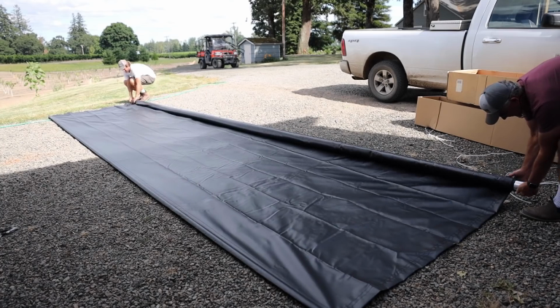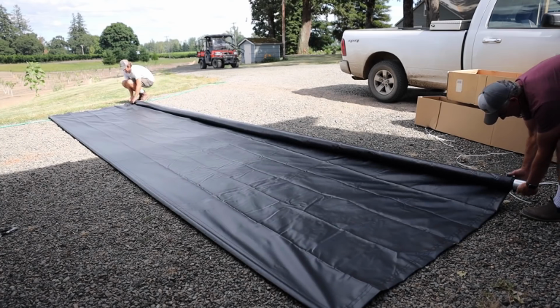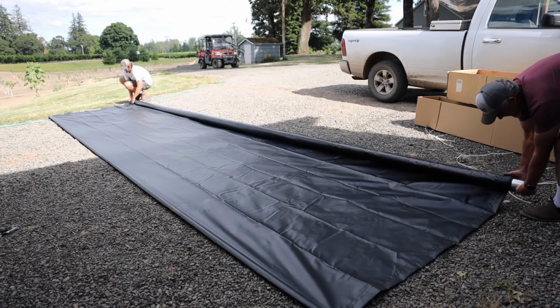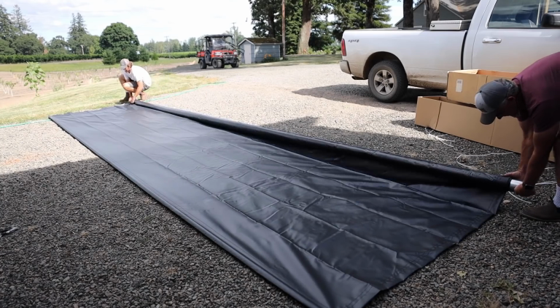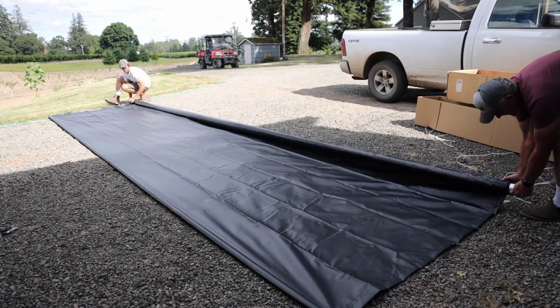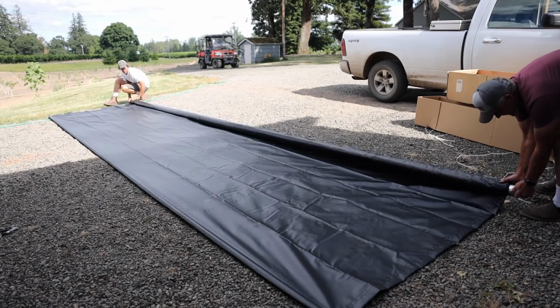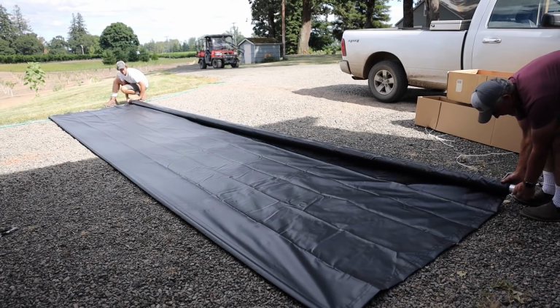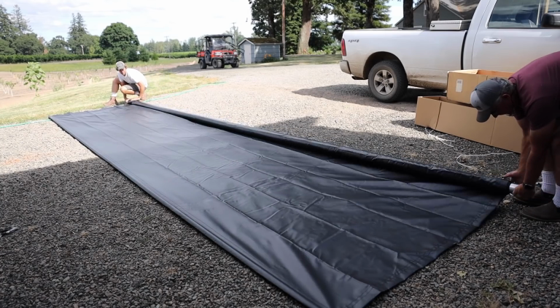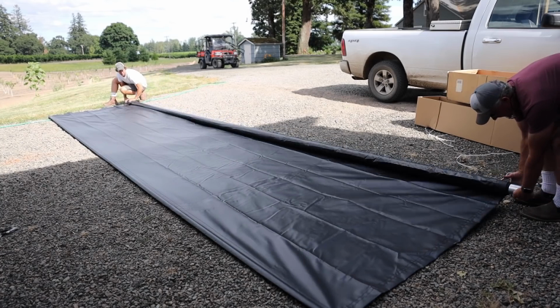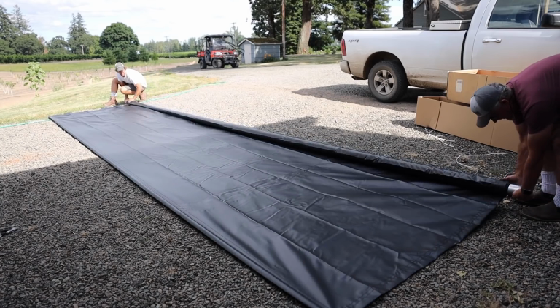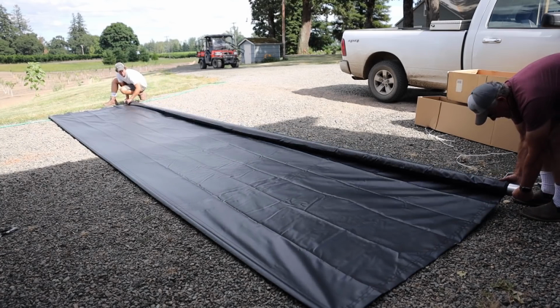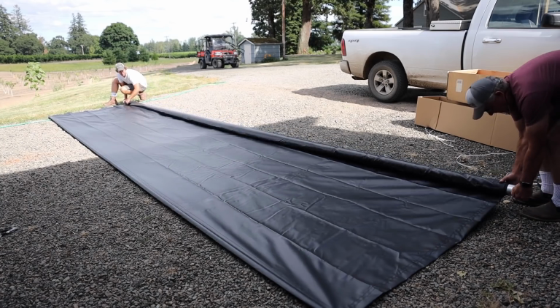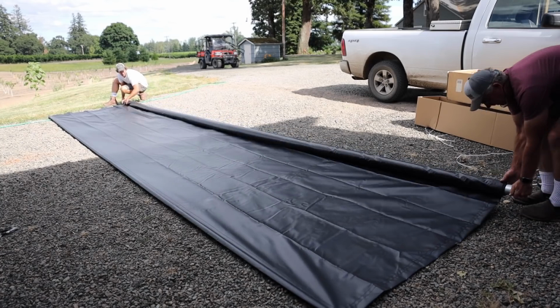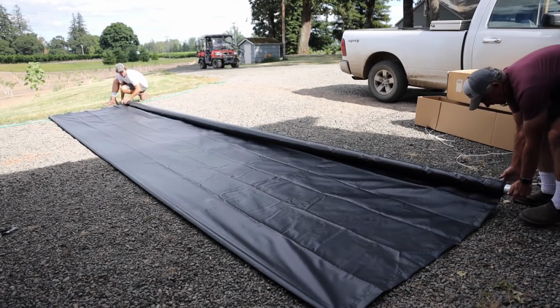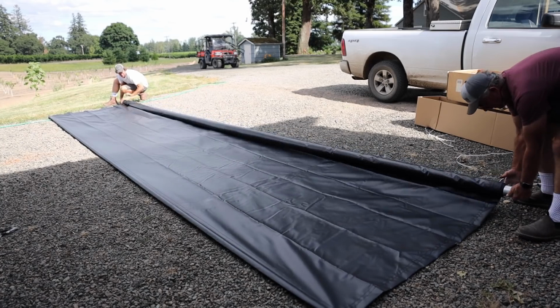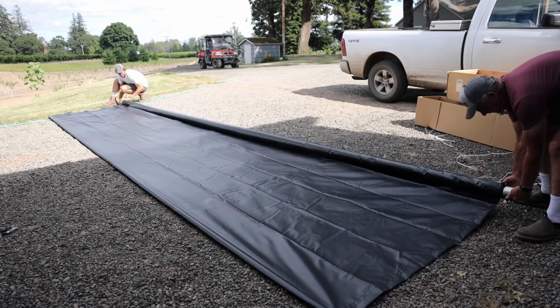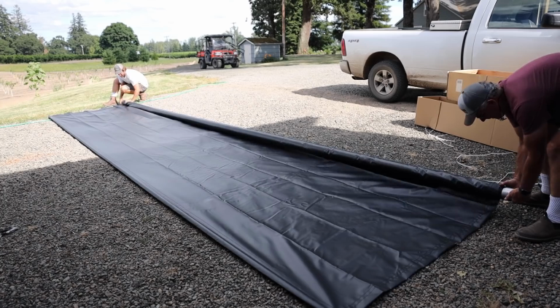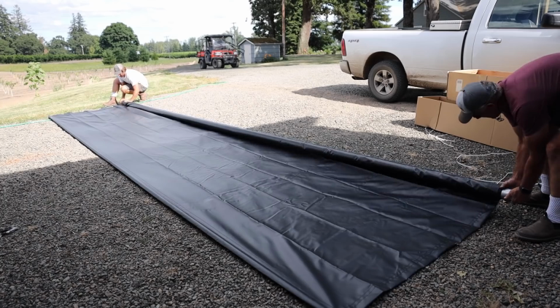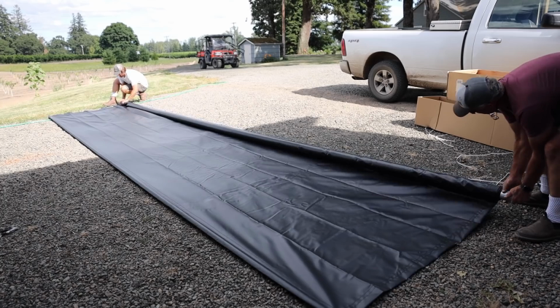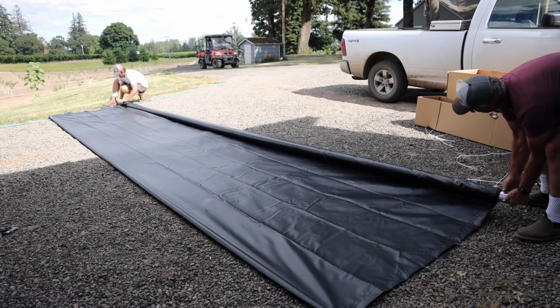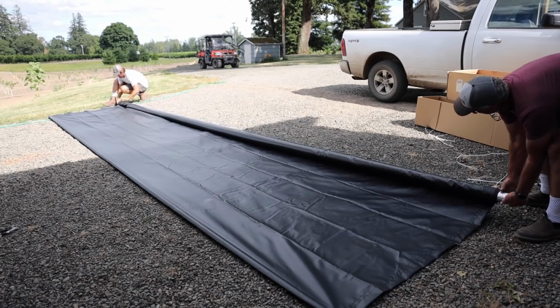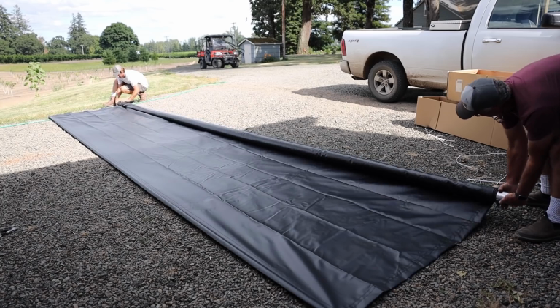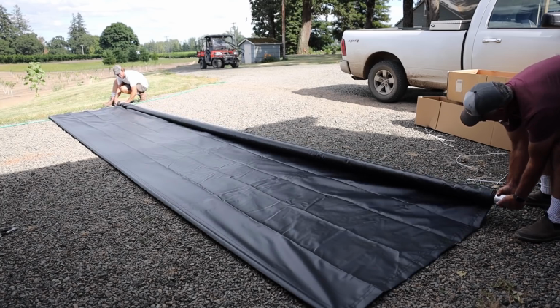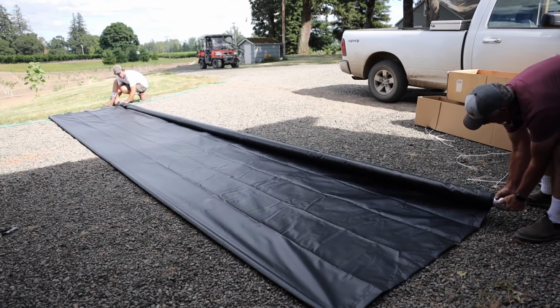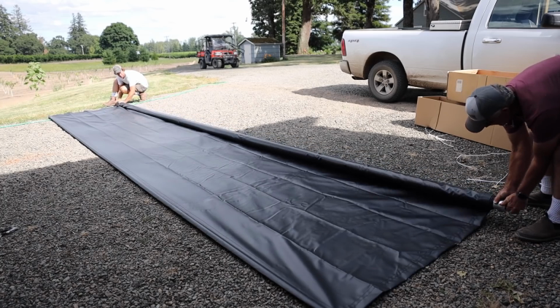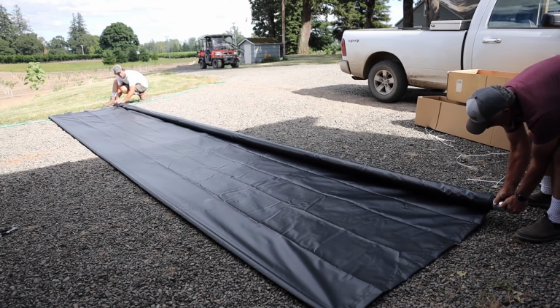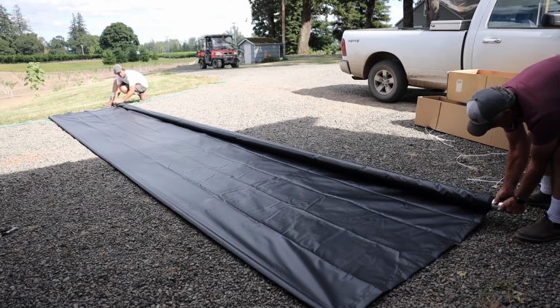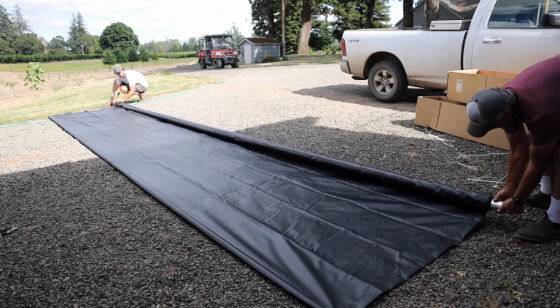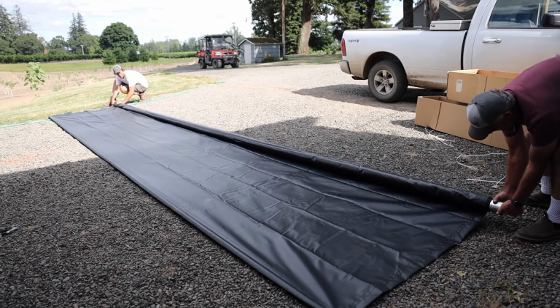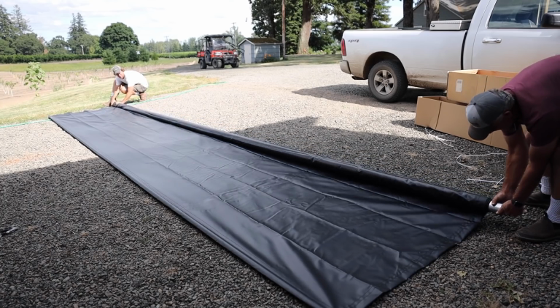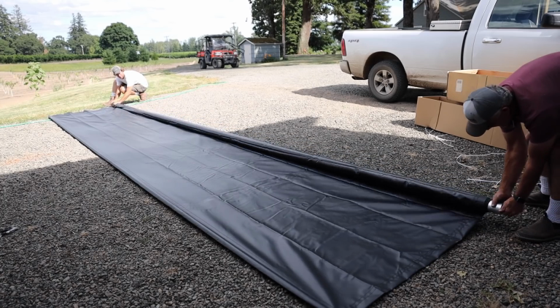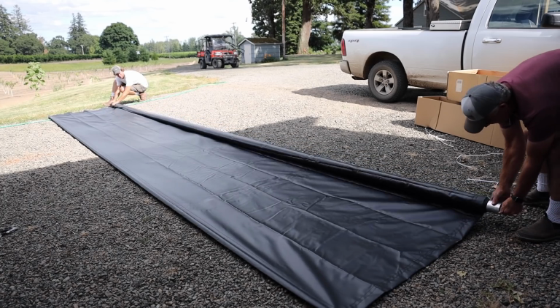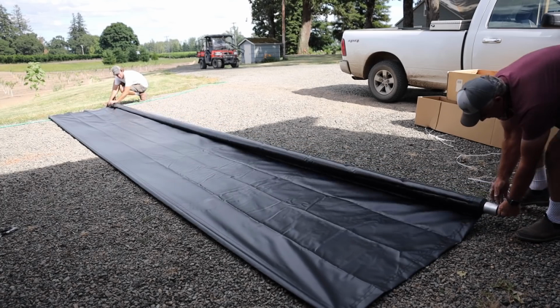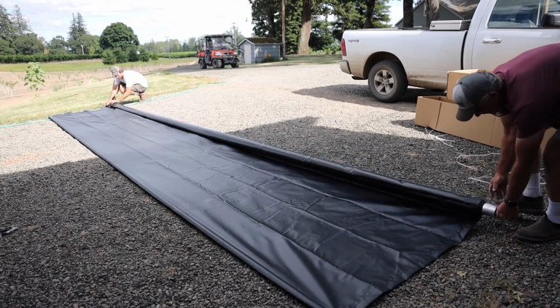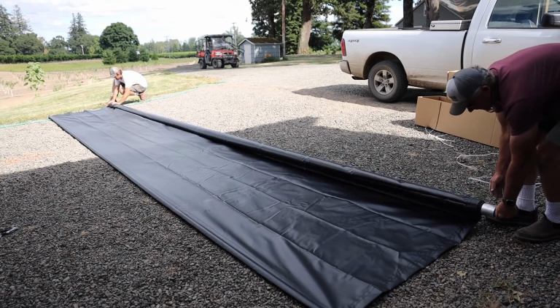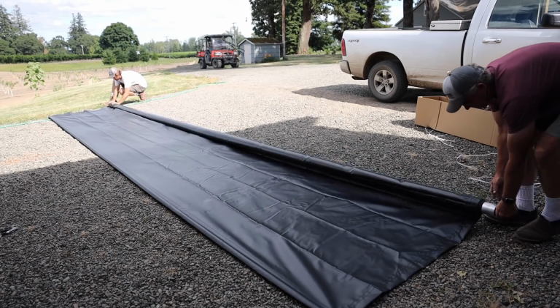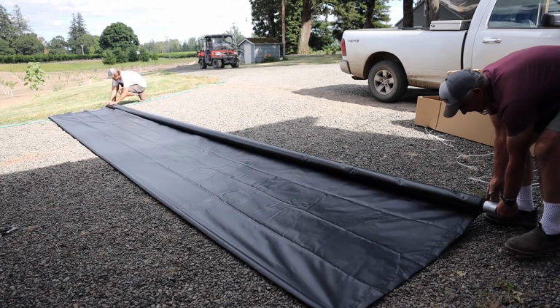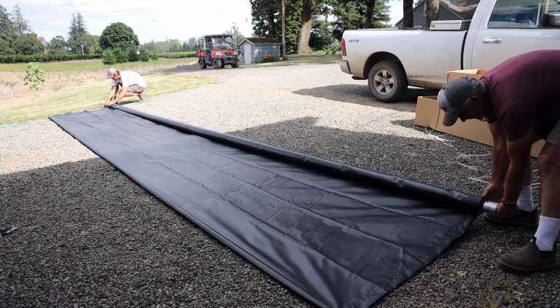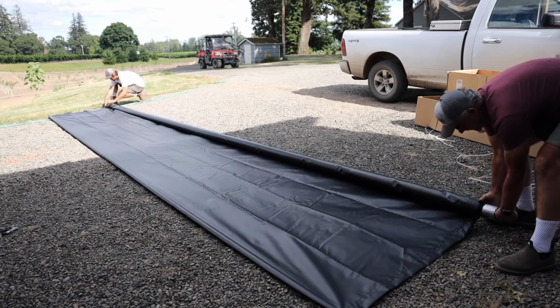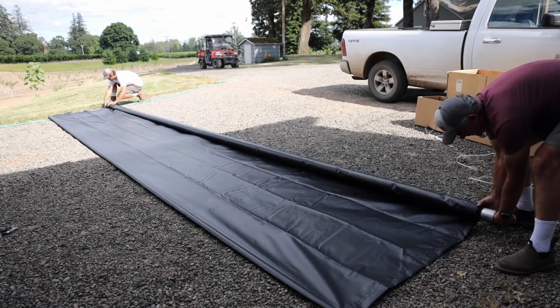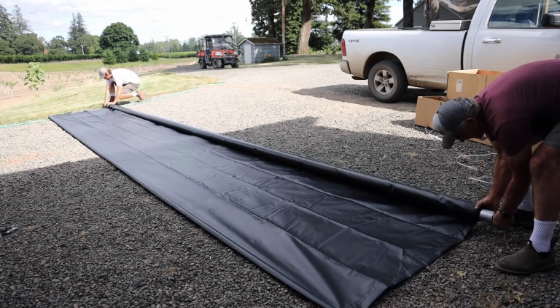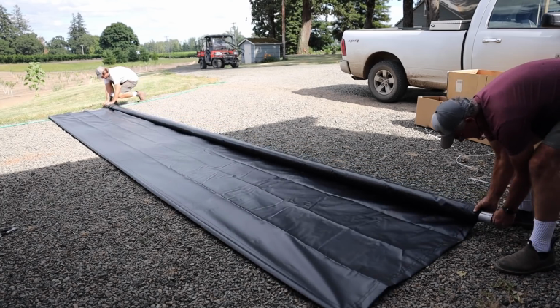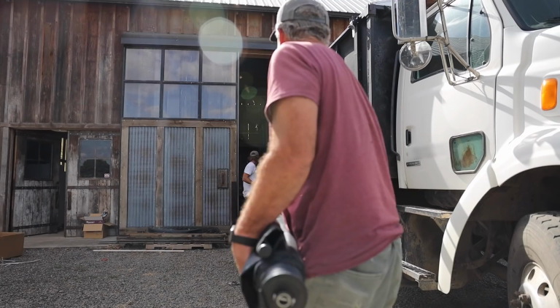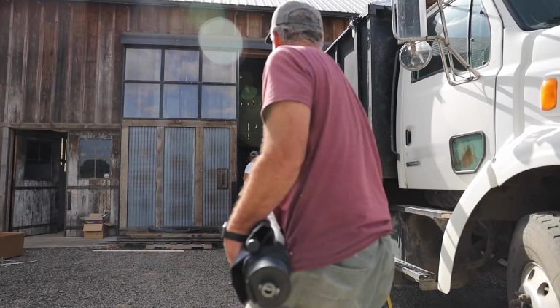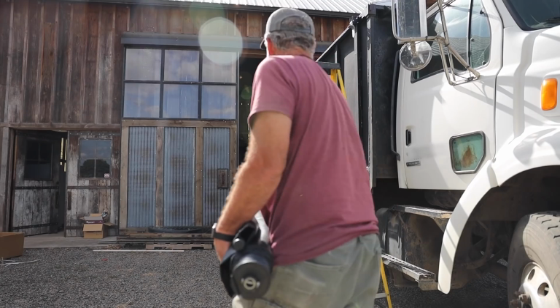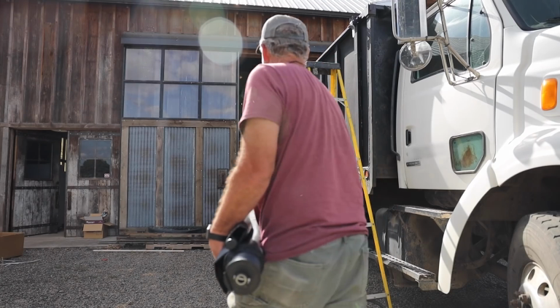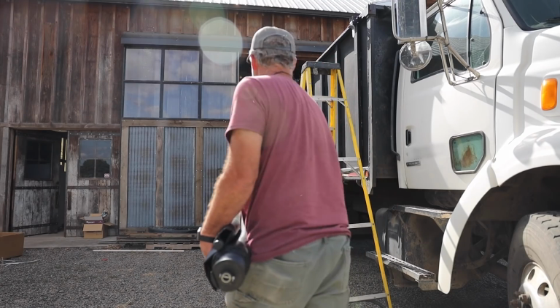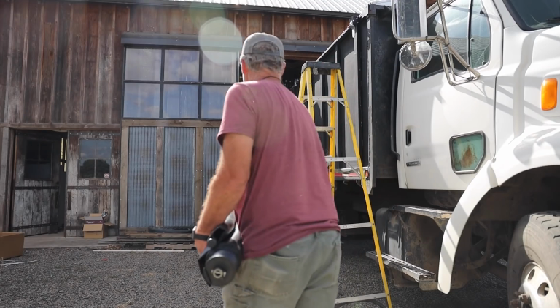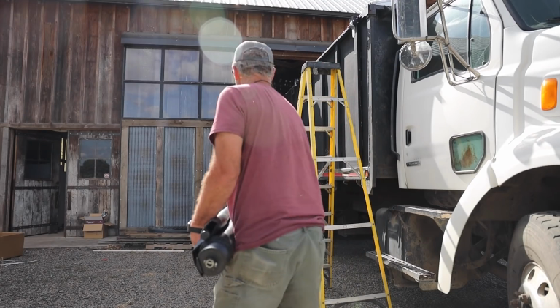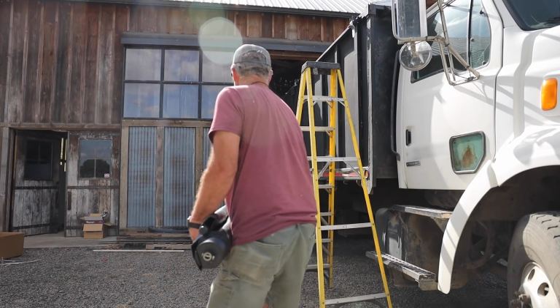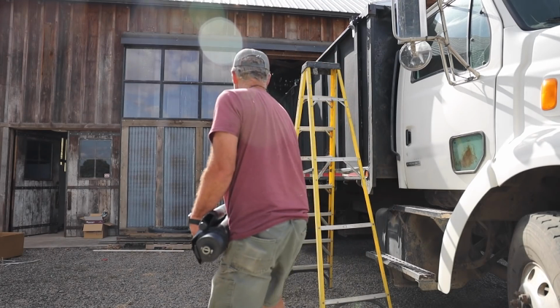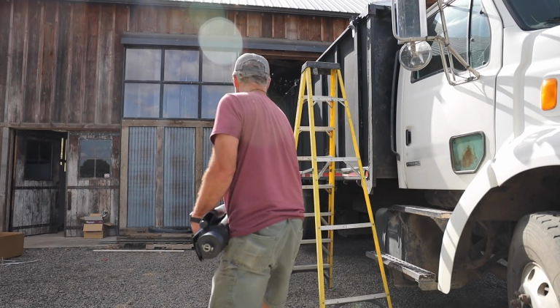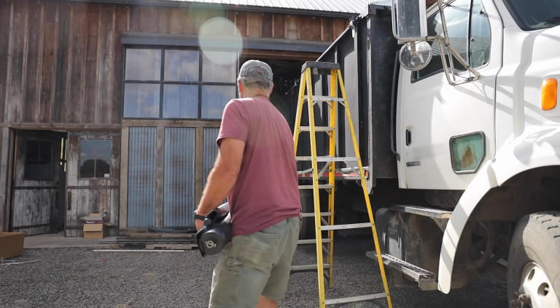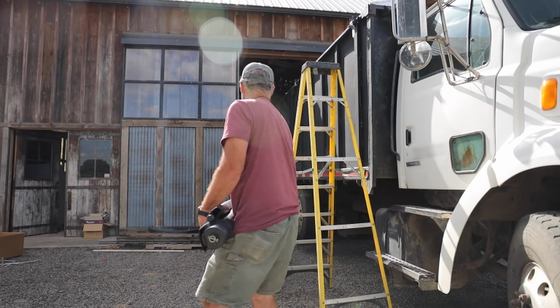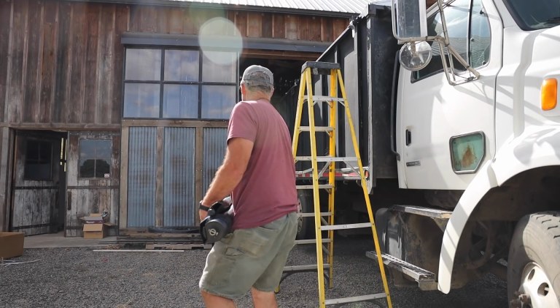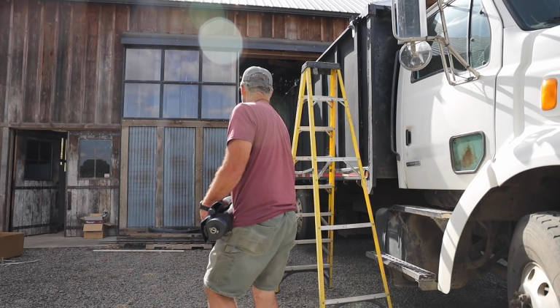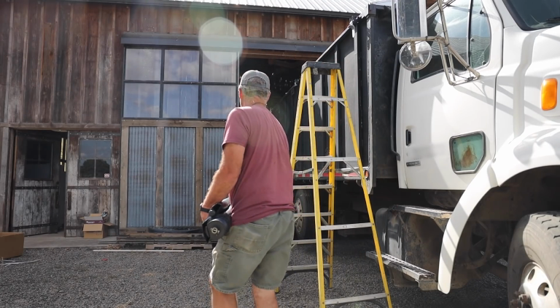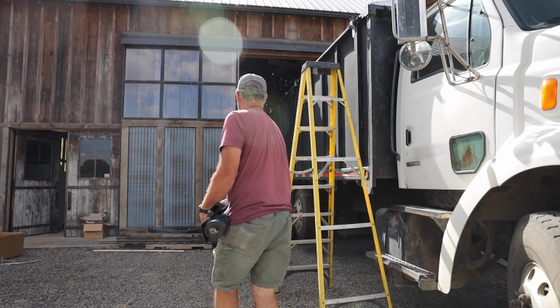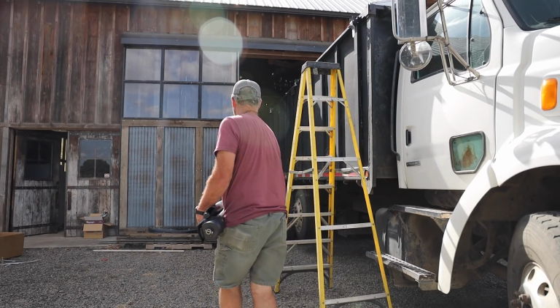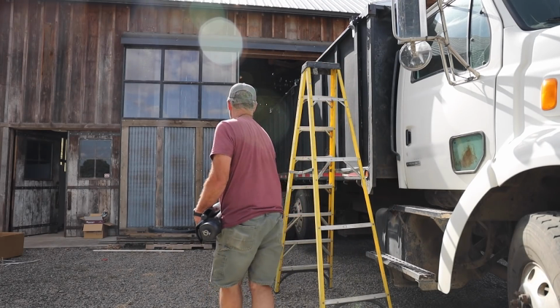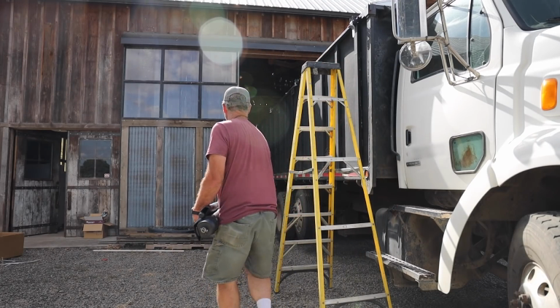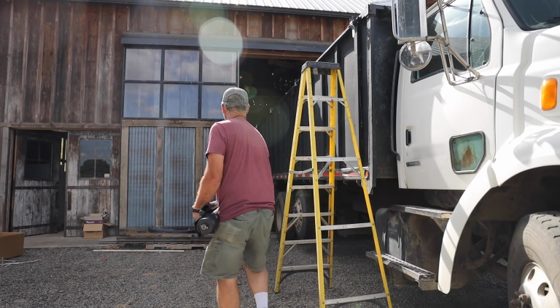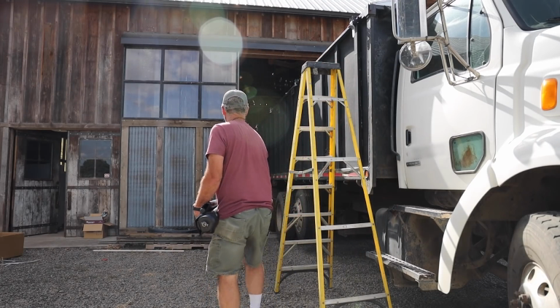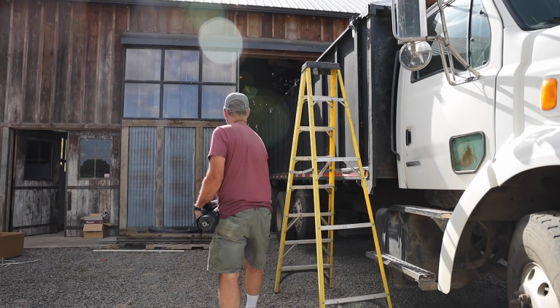My dad gave me a hand again lifting the rollover tarp with the extruded aluminum tubes slid through it up onto the top of the truck.